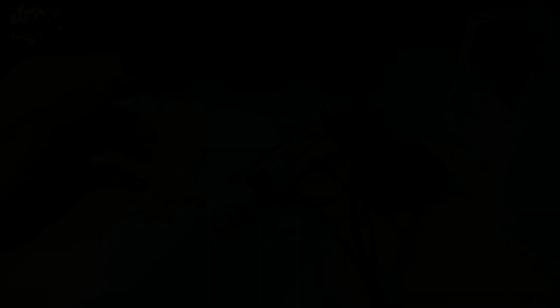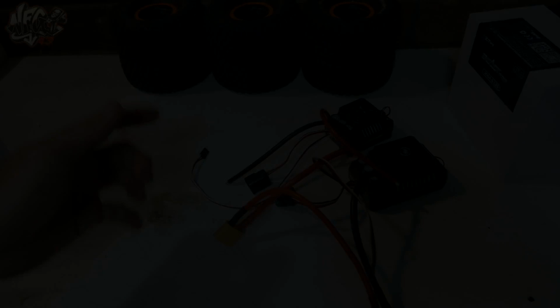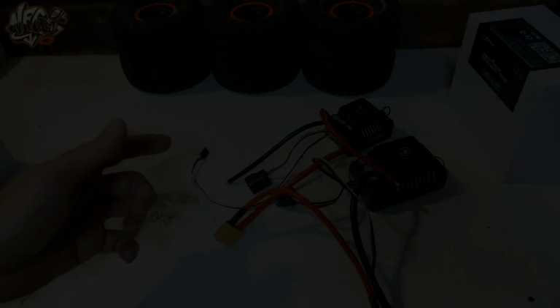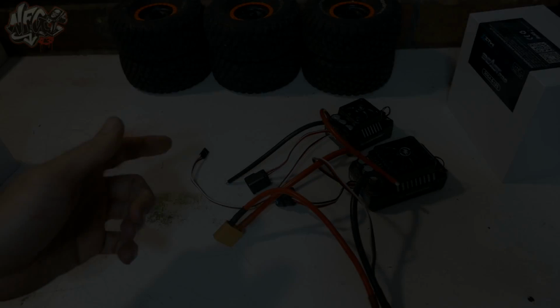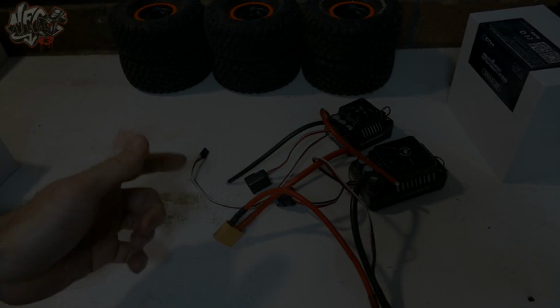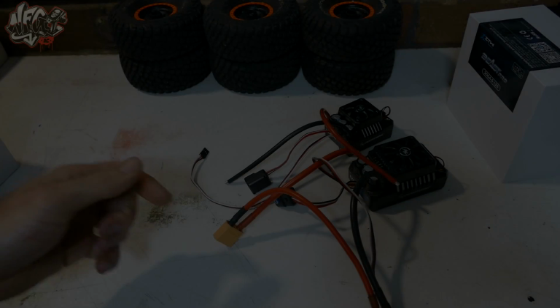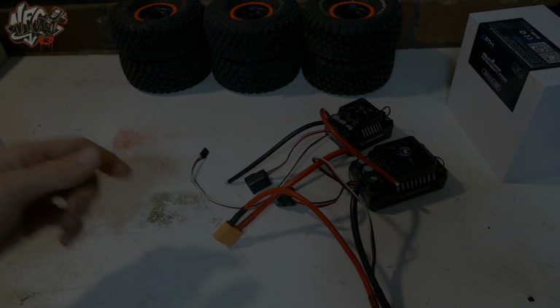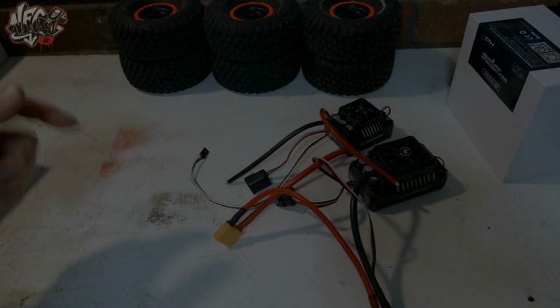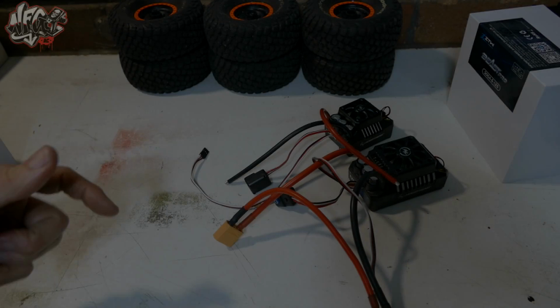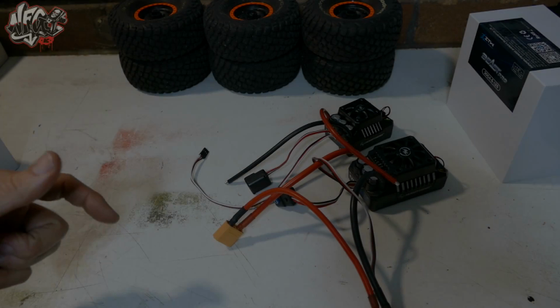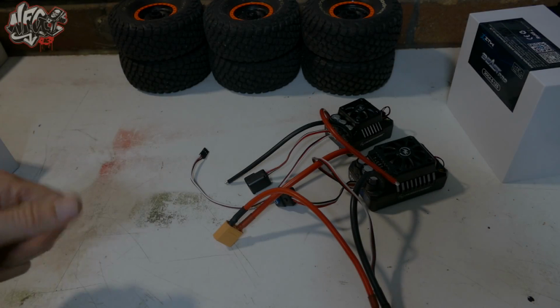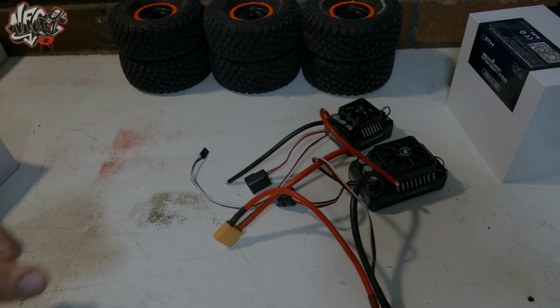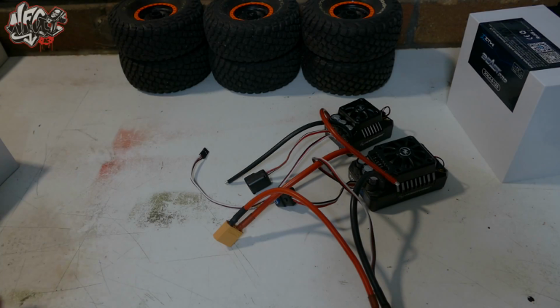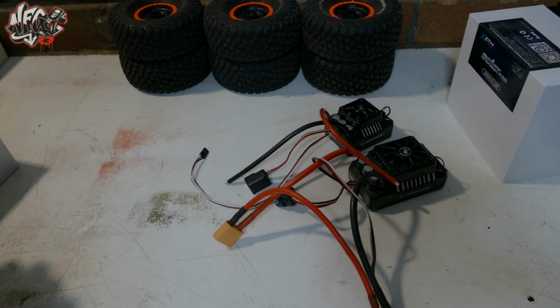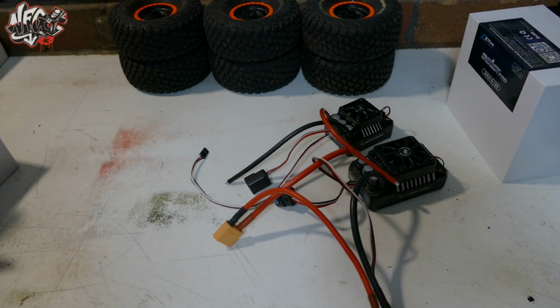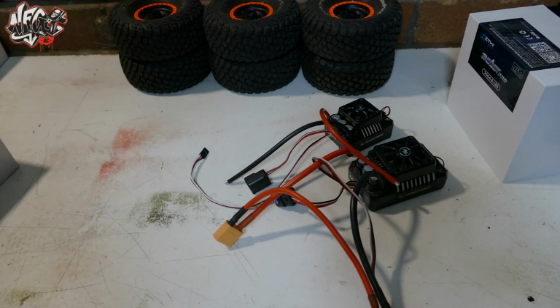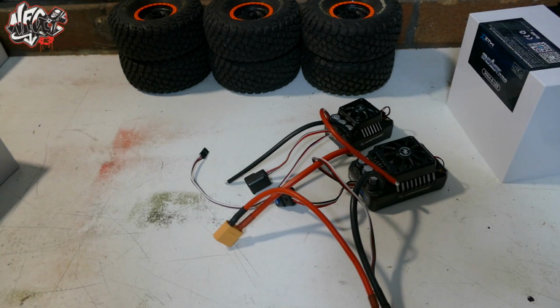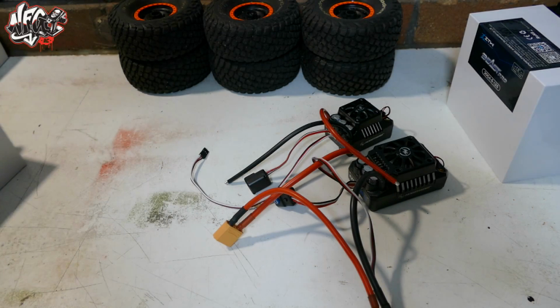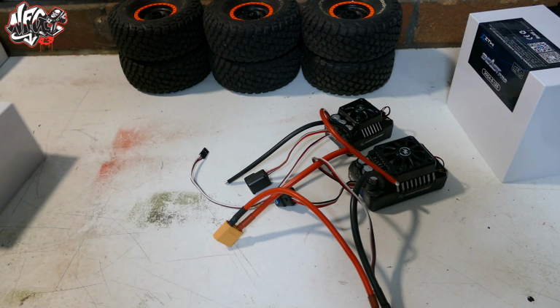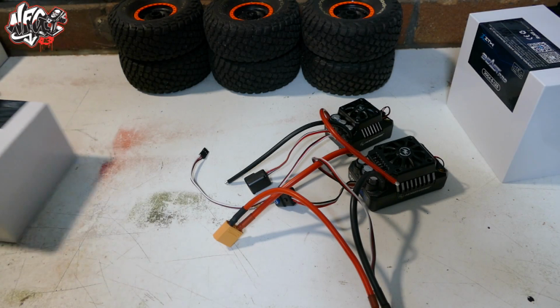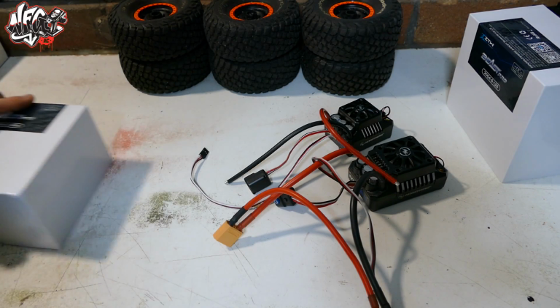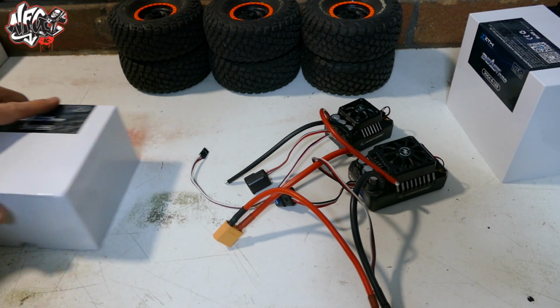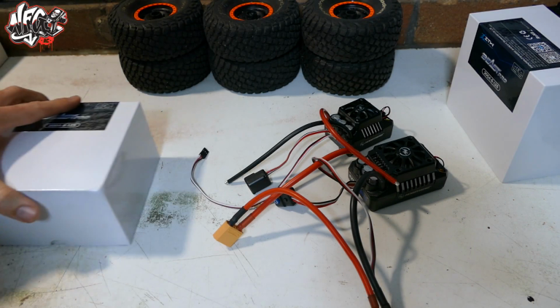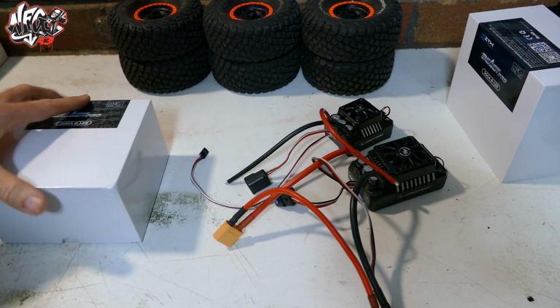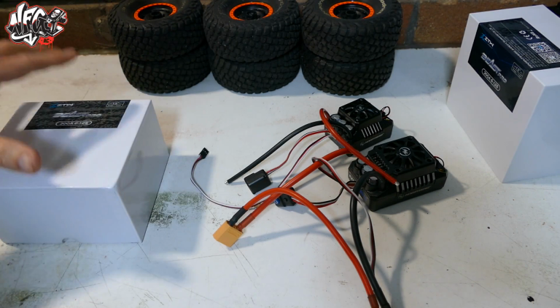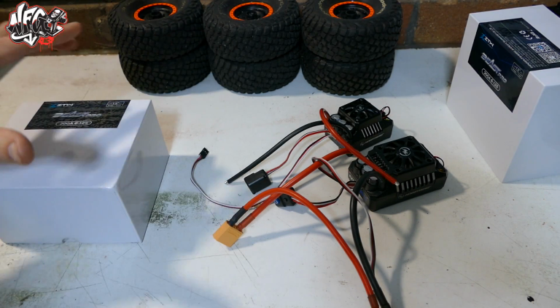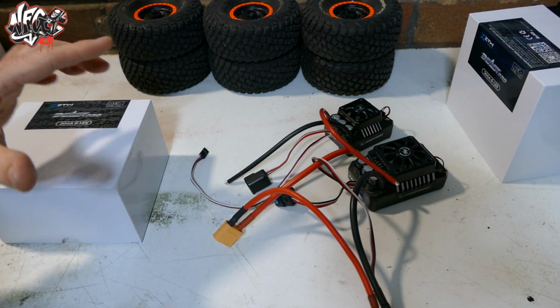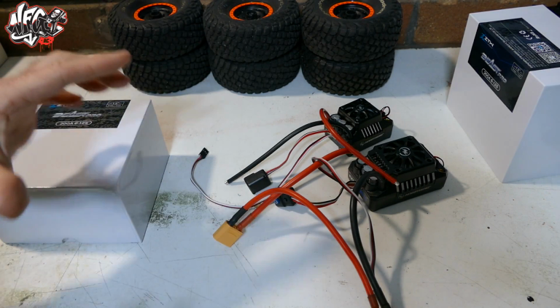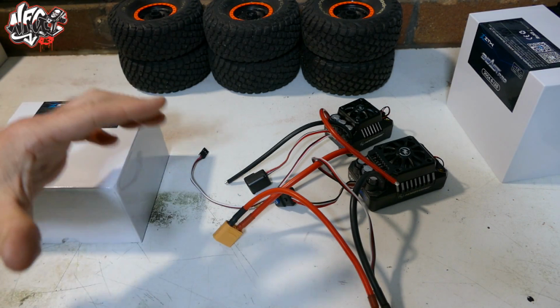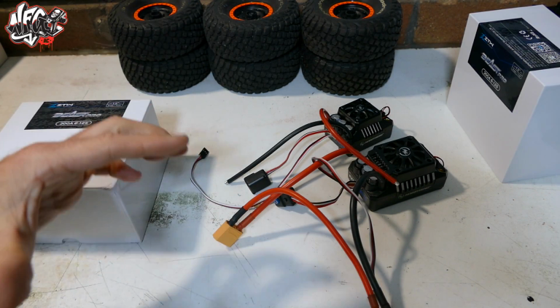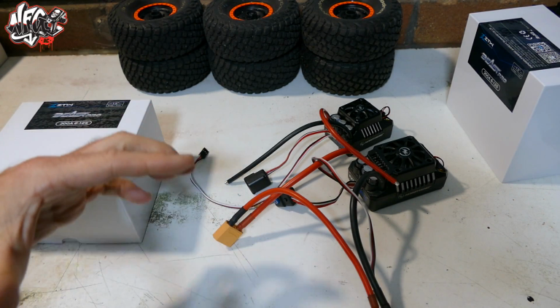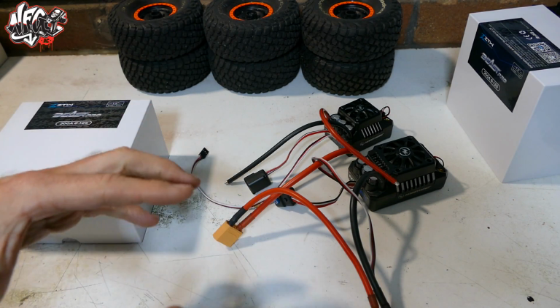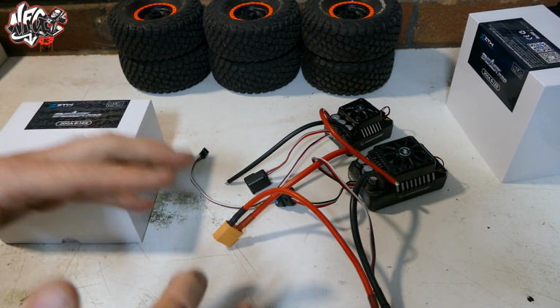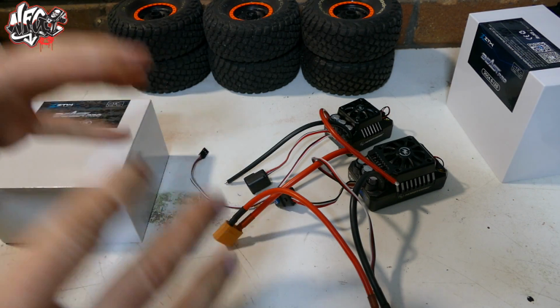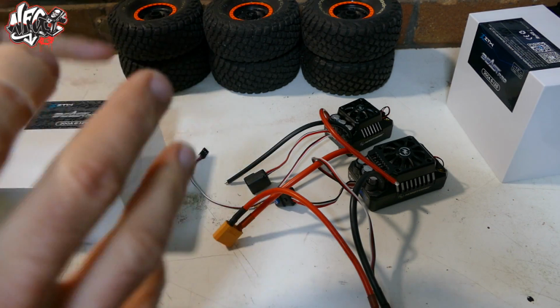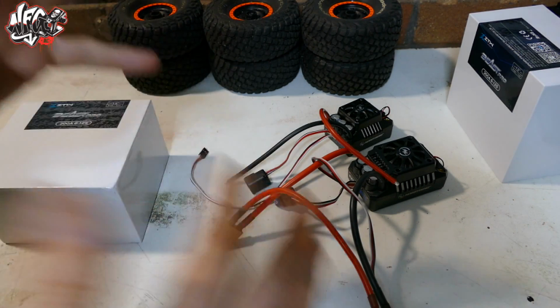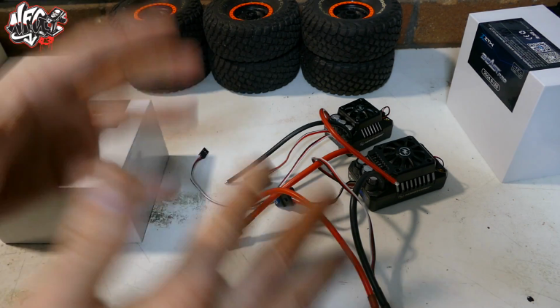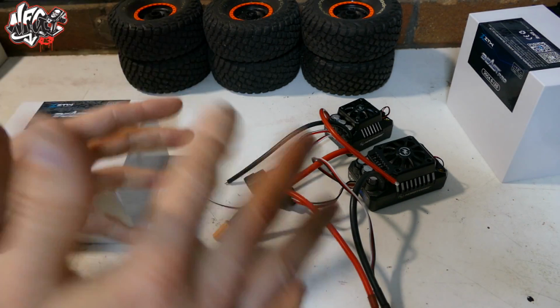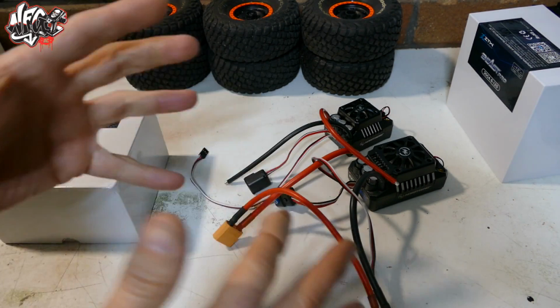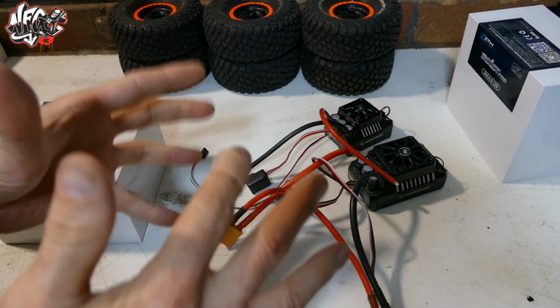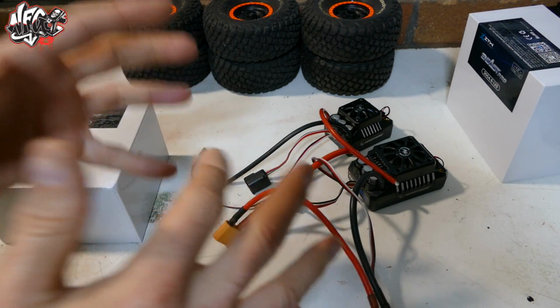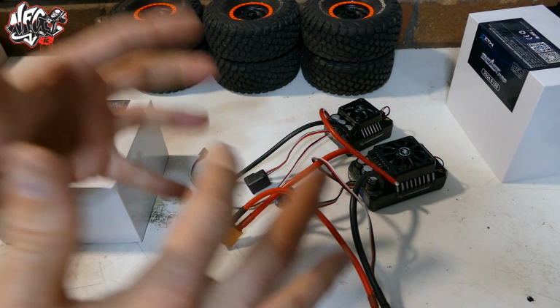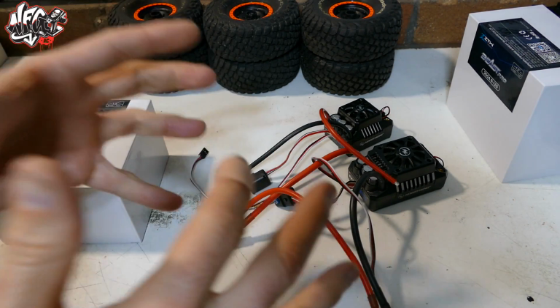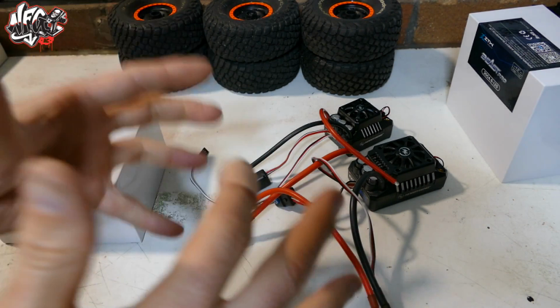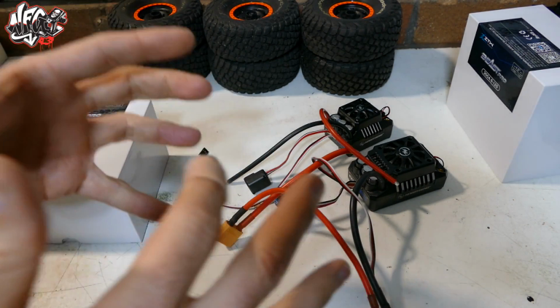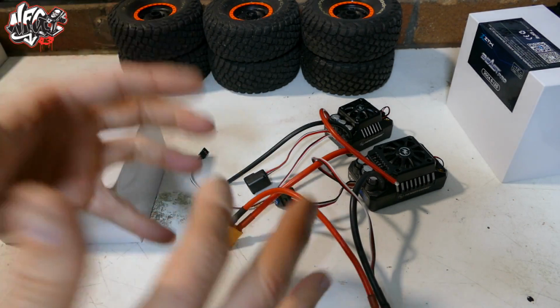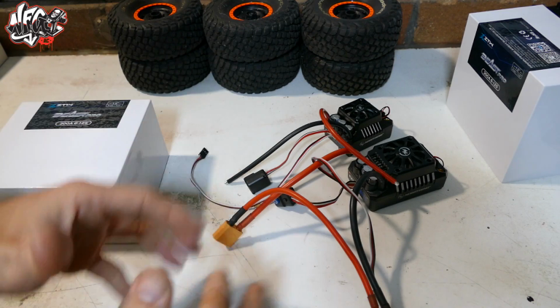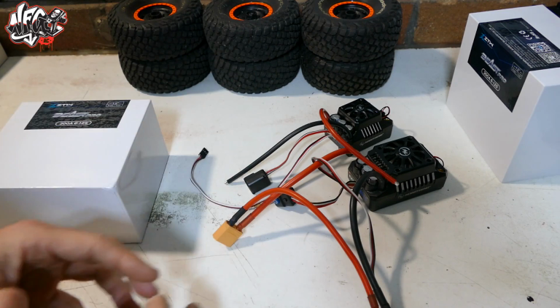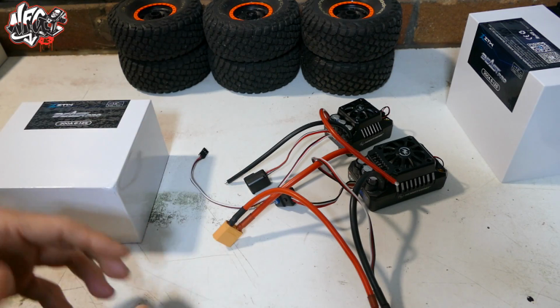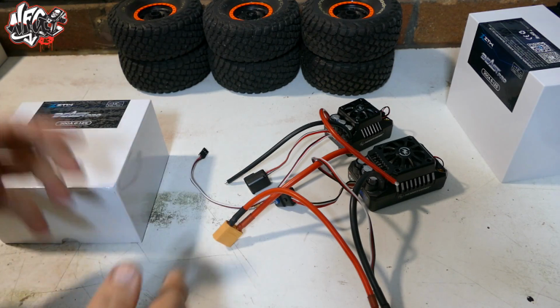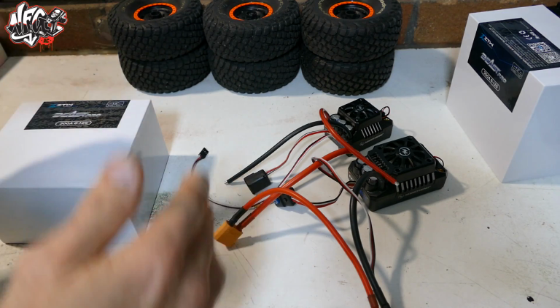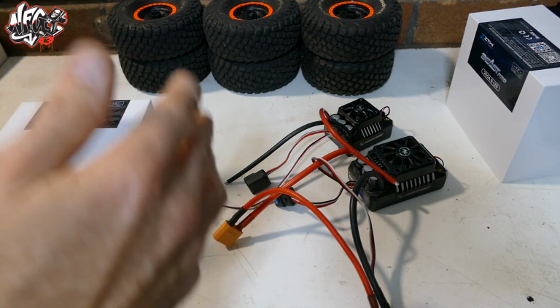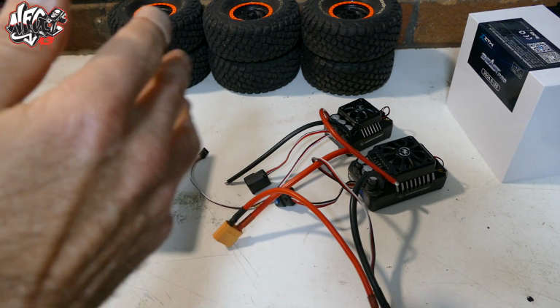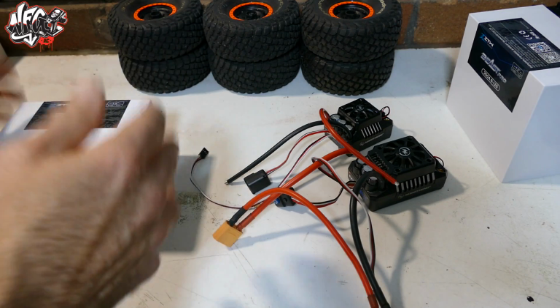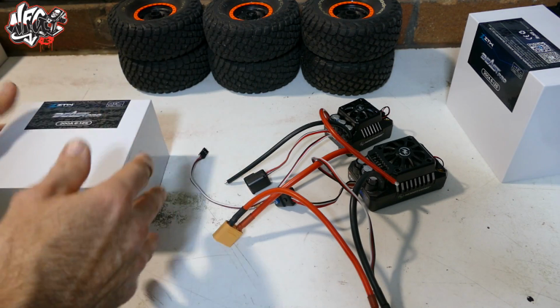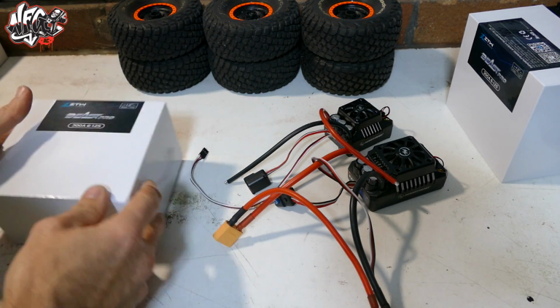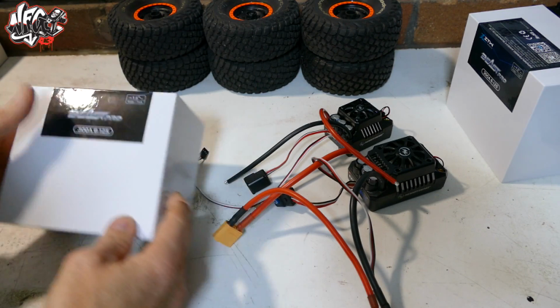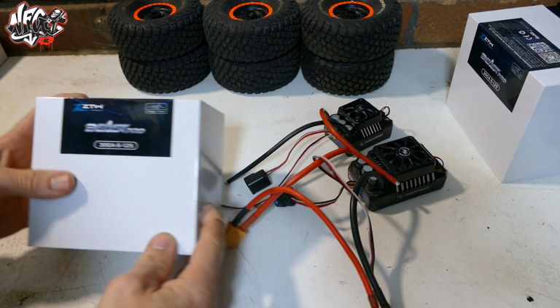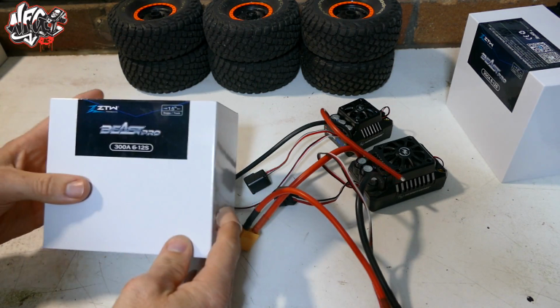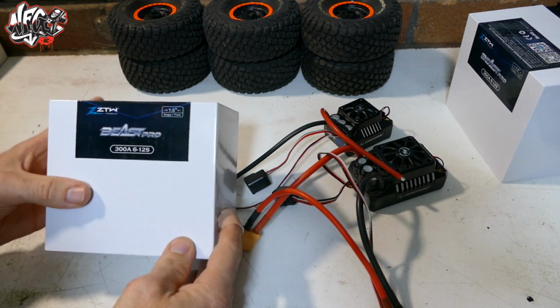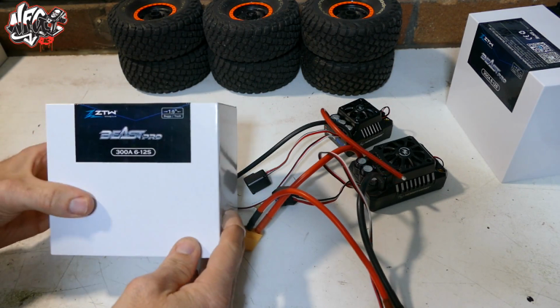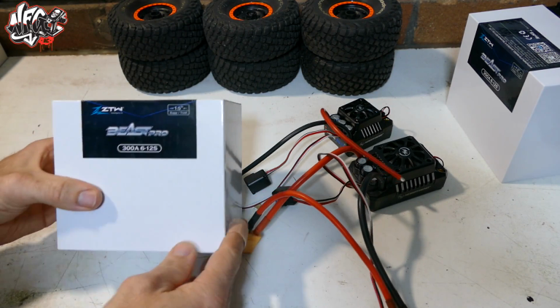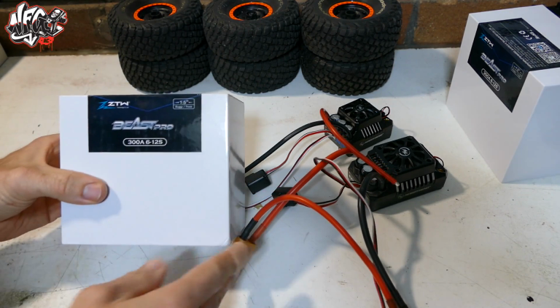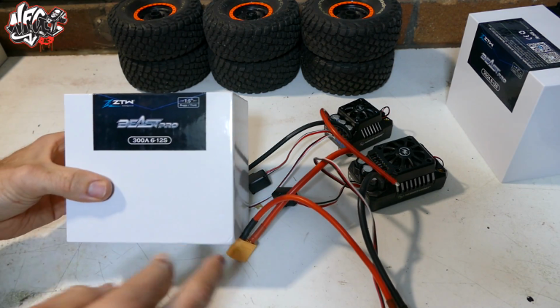What's up everyone, Steve here again from RC Tanks and Trucks 24-7. I wasn't too sure if I was going to do this video, but I was too excited.